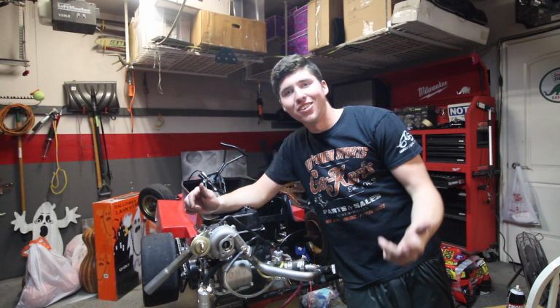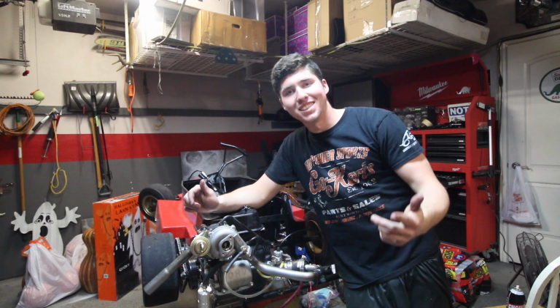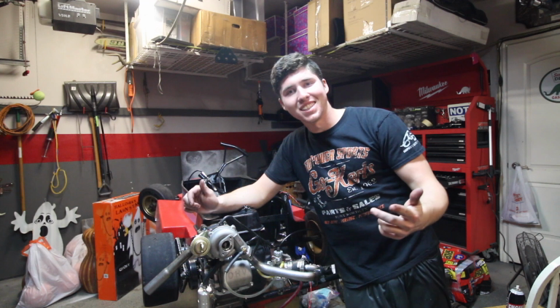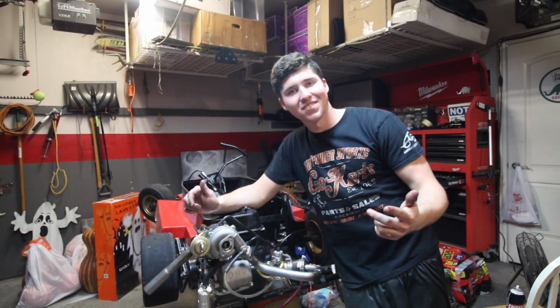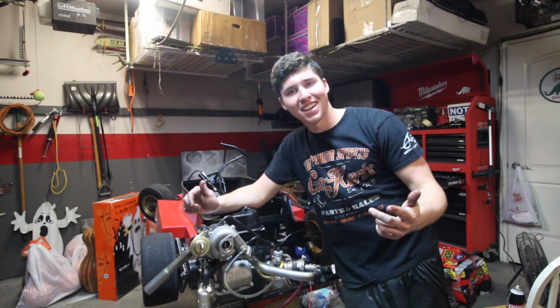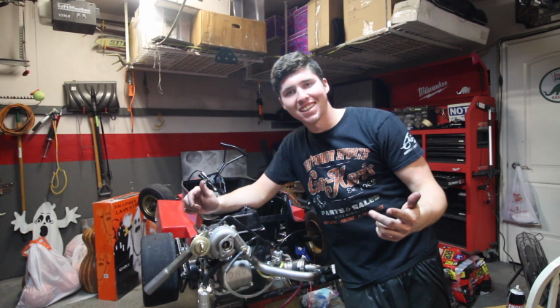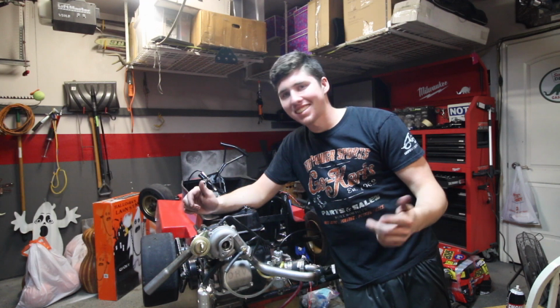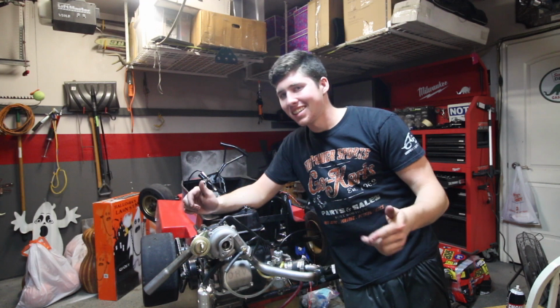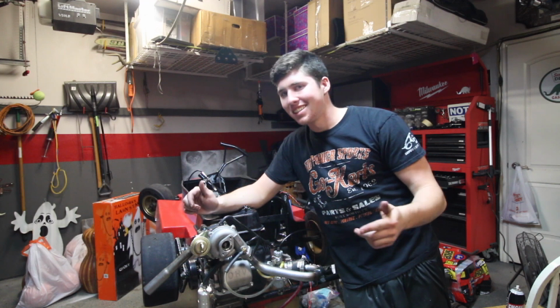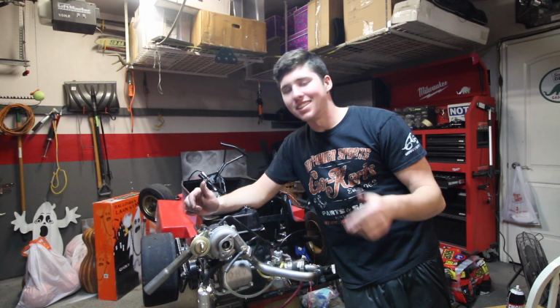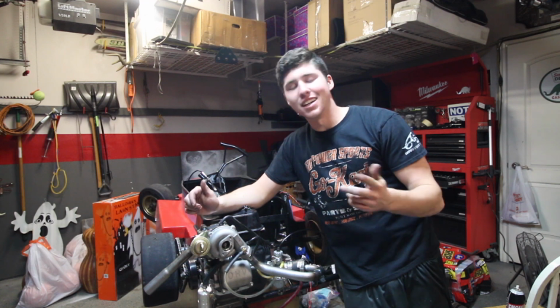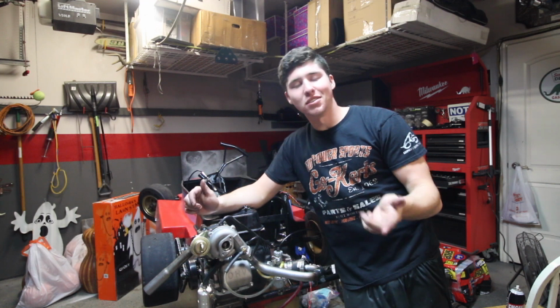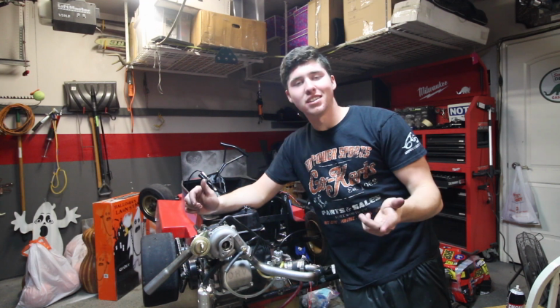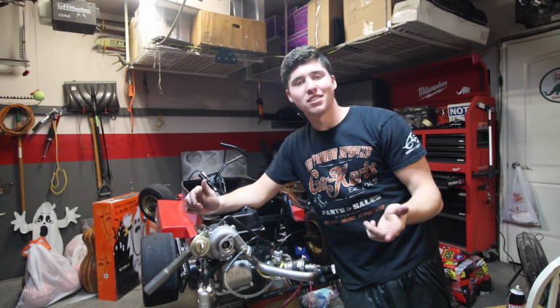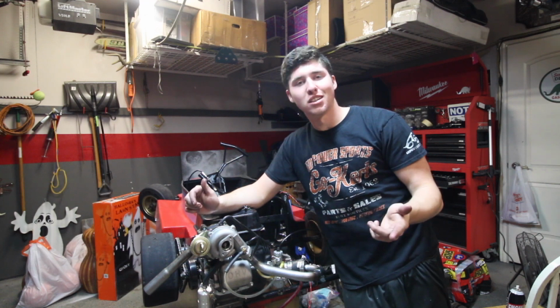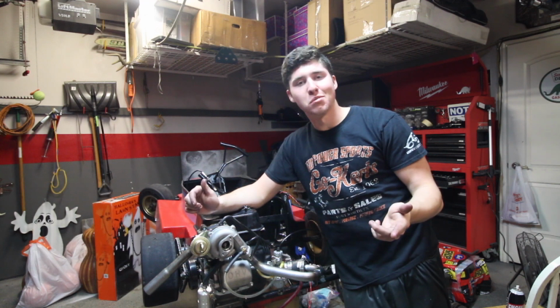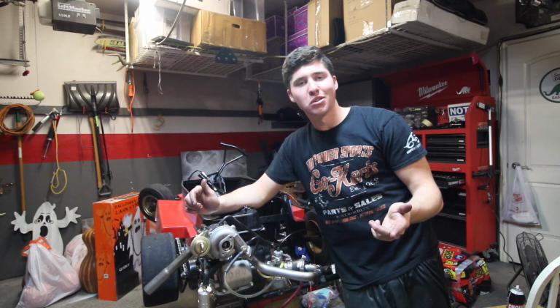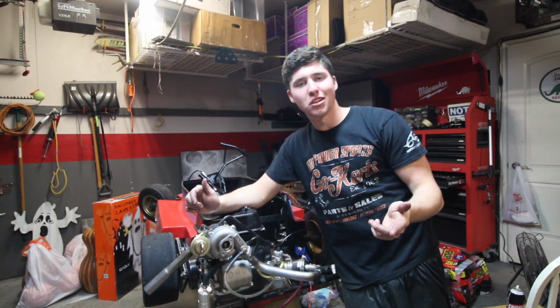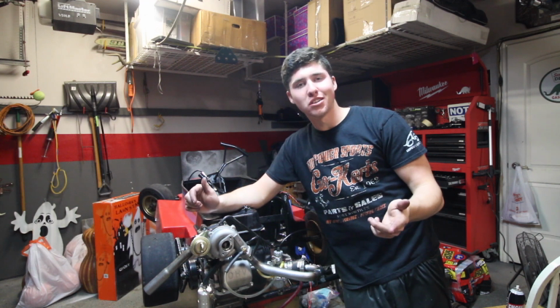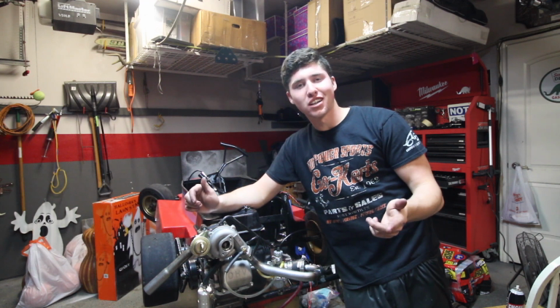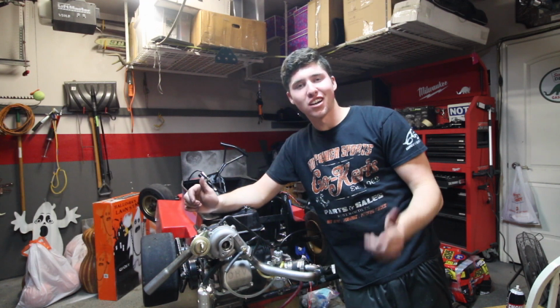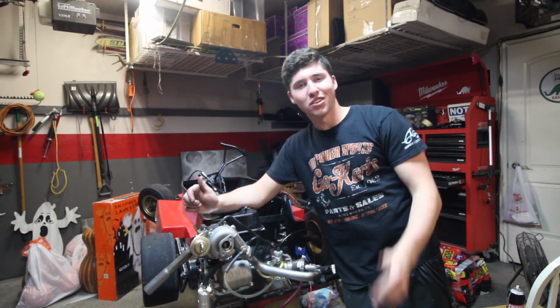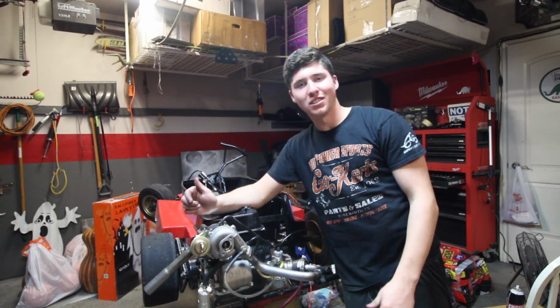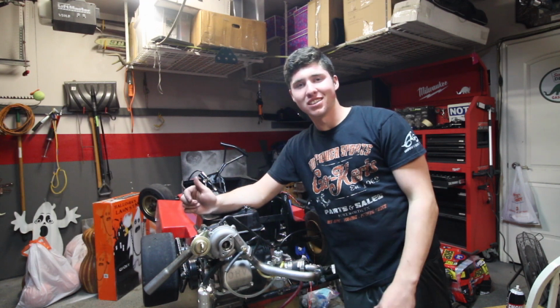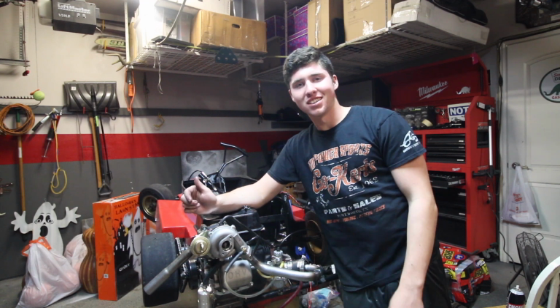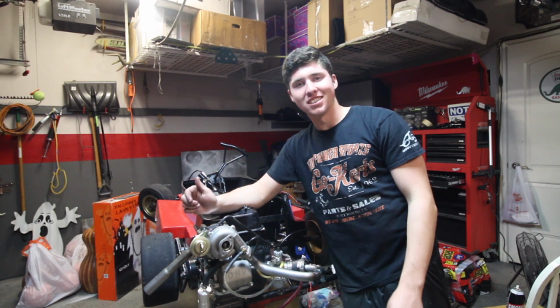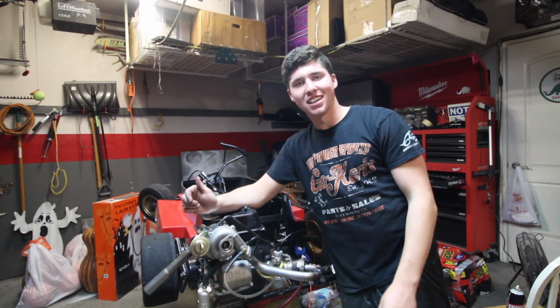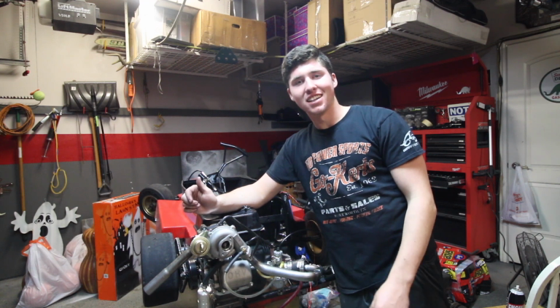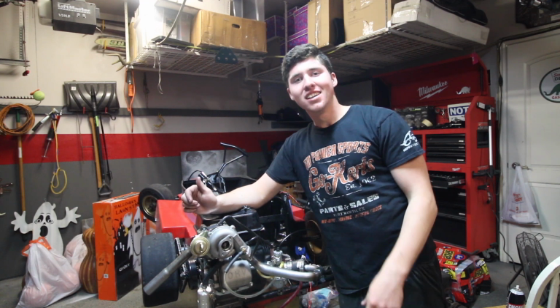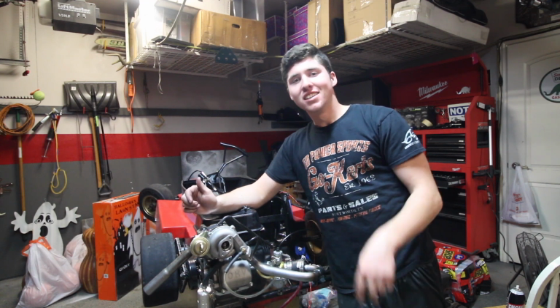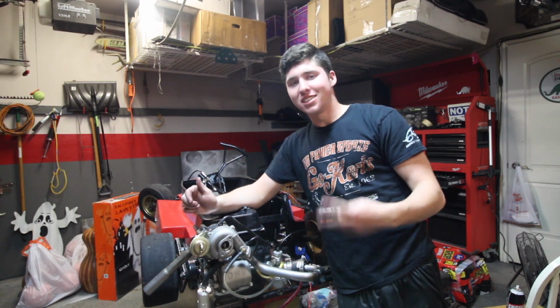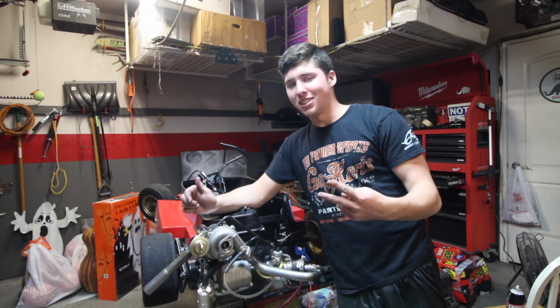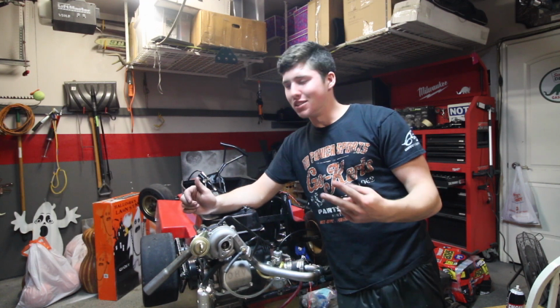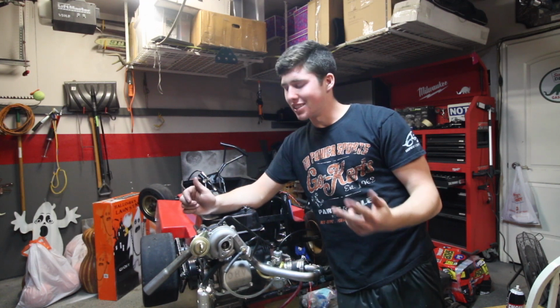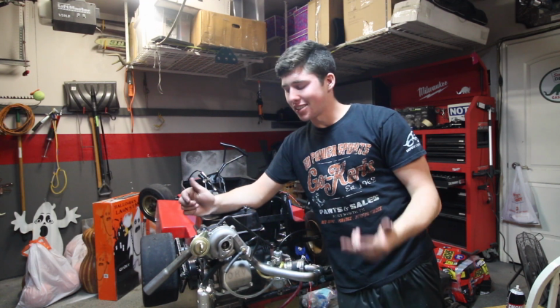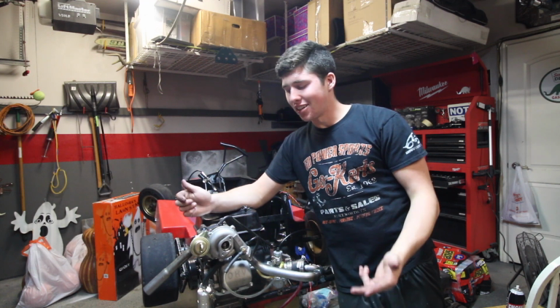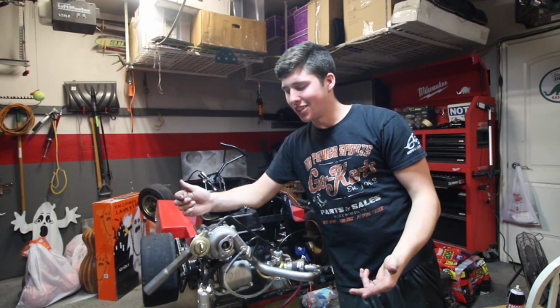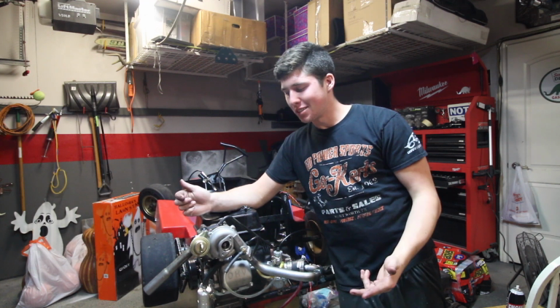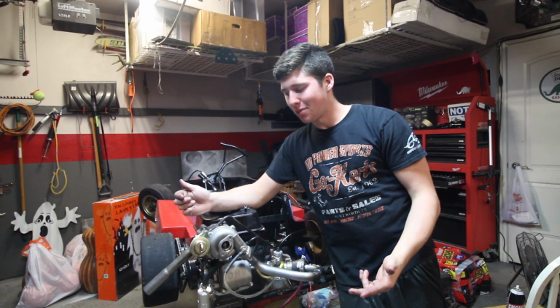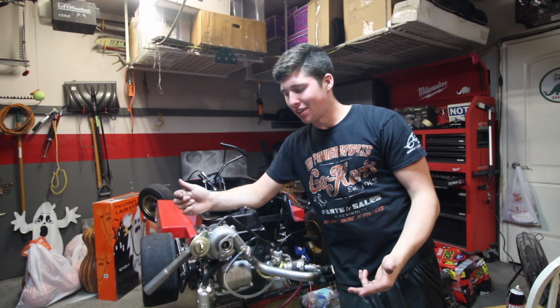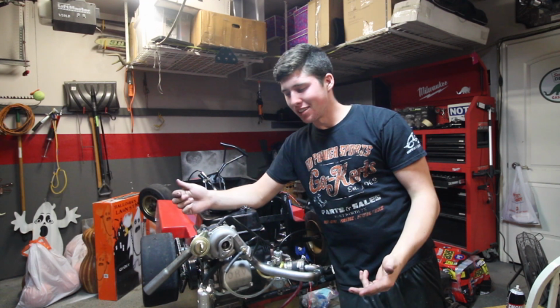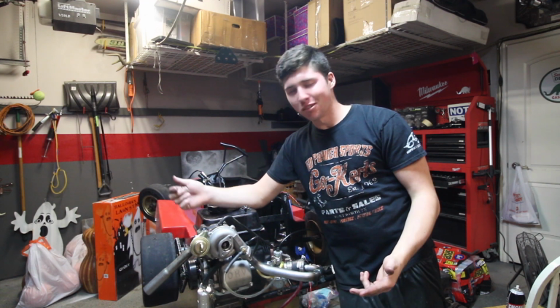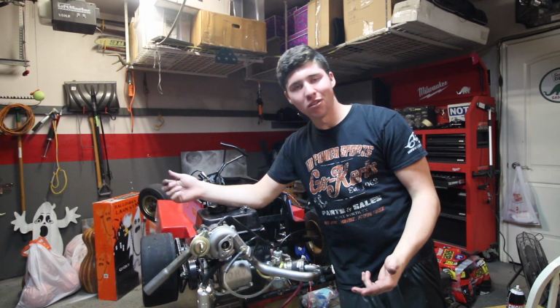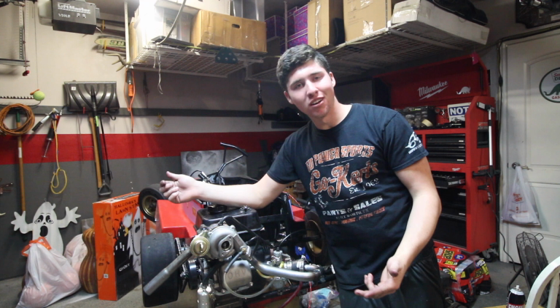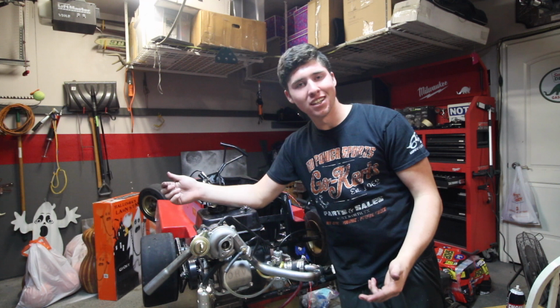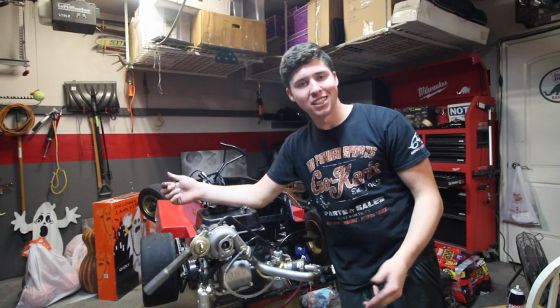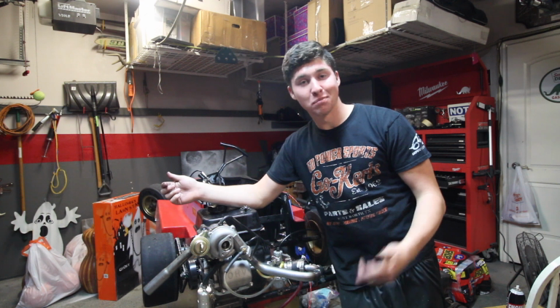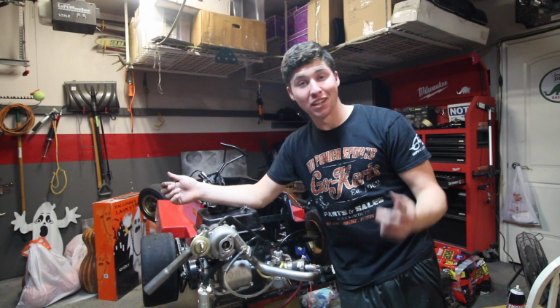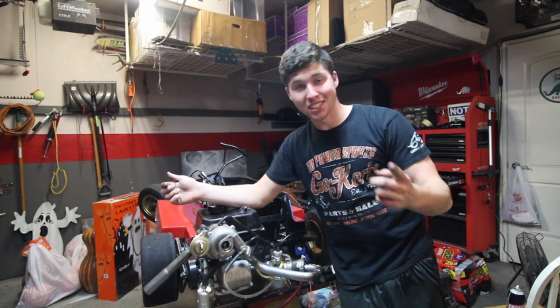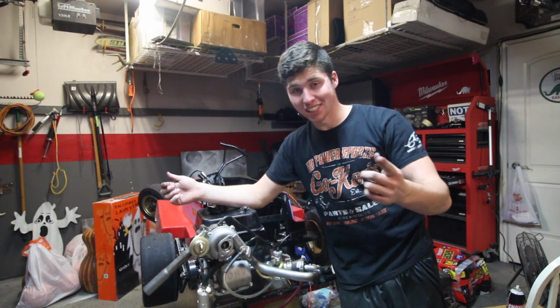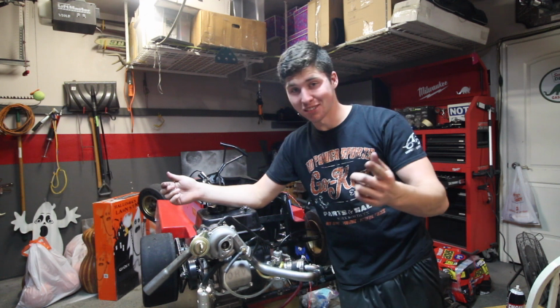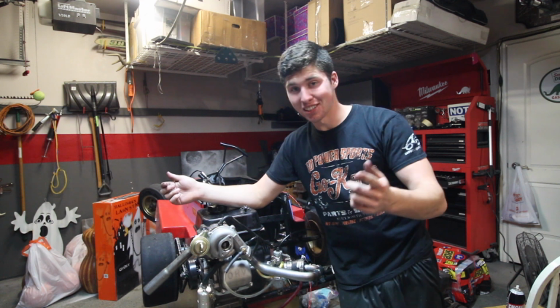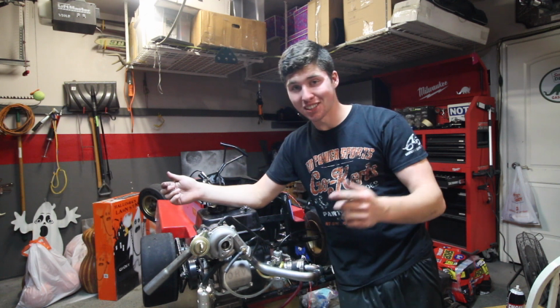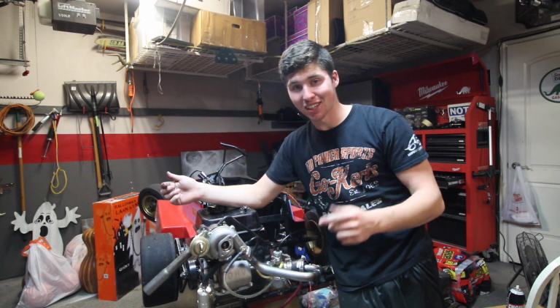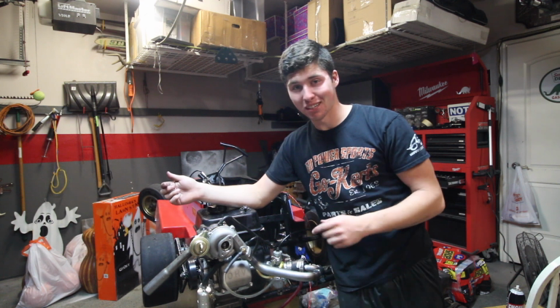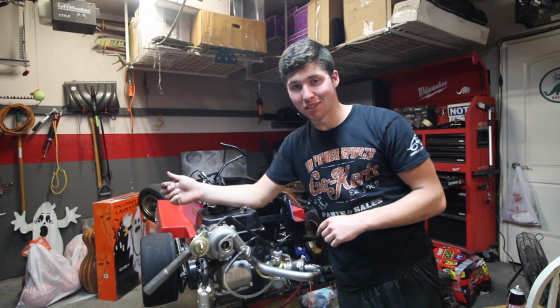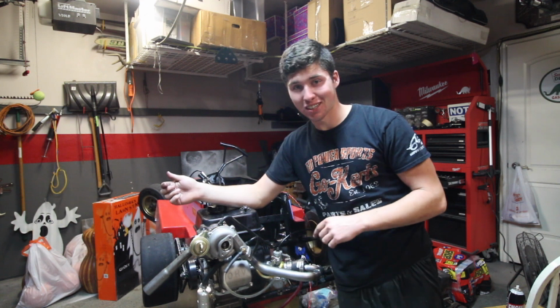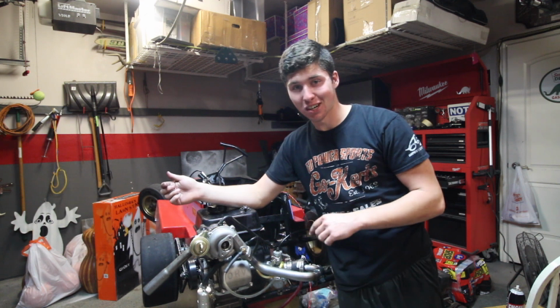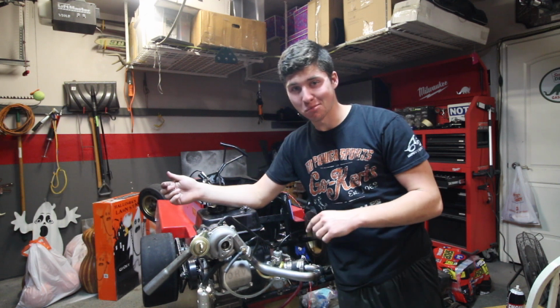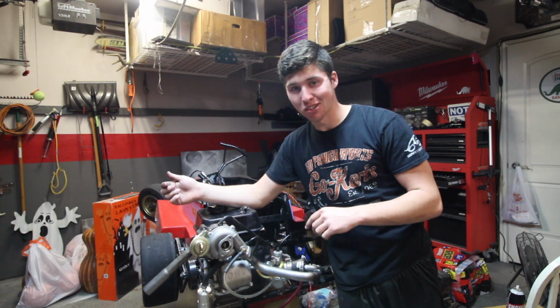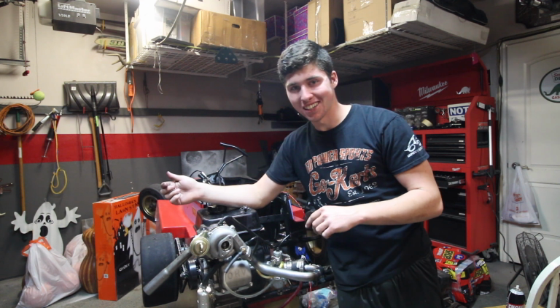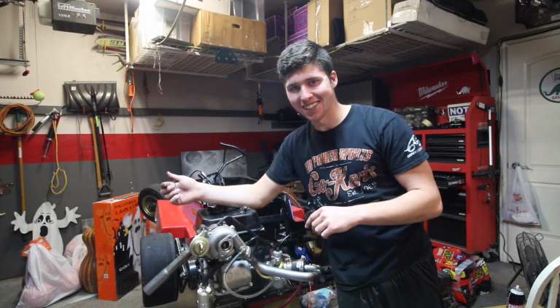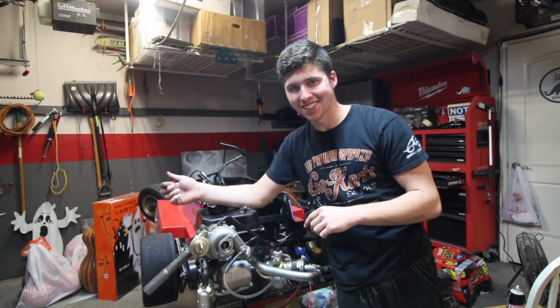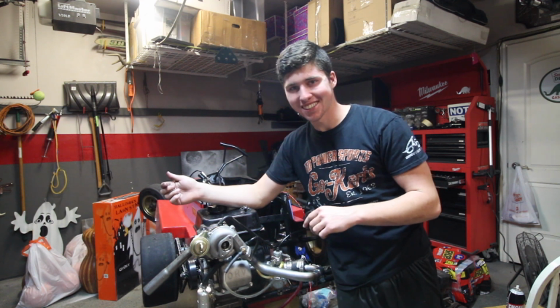What's up guys, today with the turbo go-kart we learned that two isn't always better than one, especially when you're talking about carburetors.